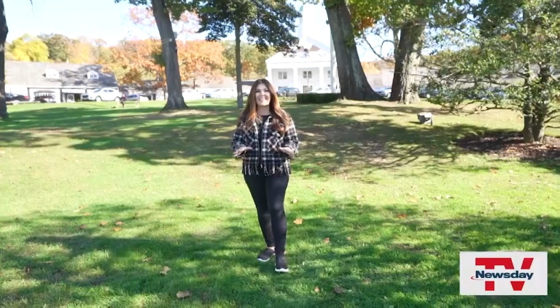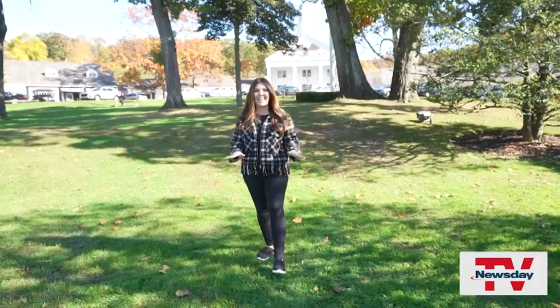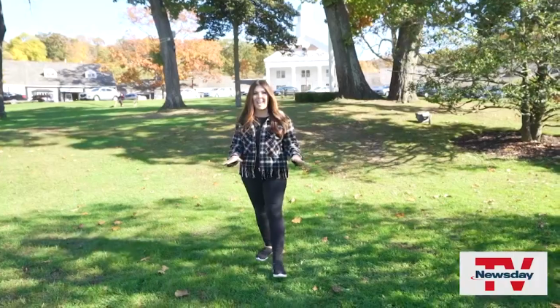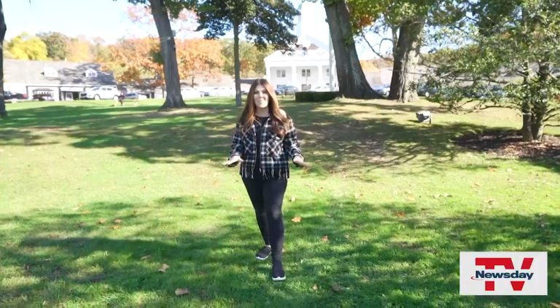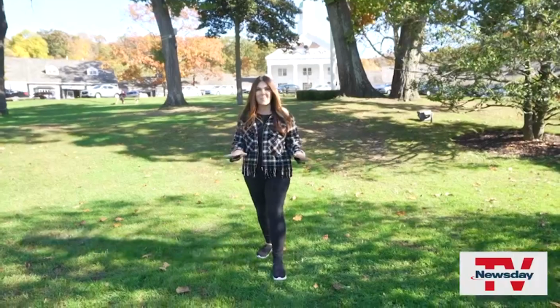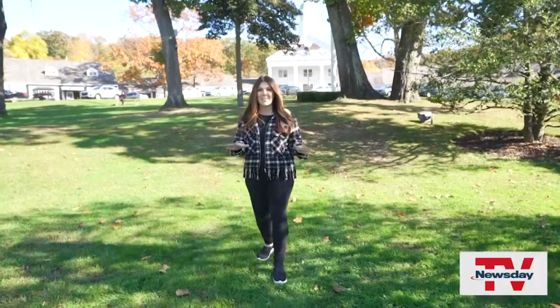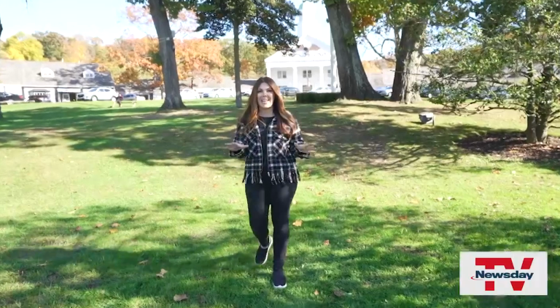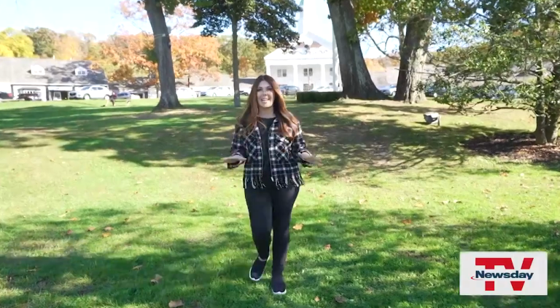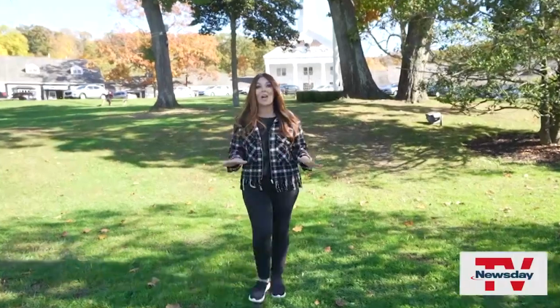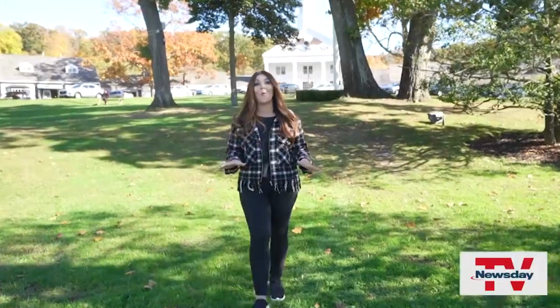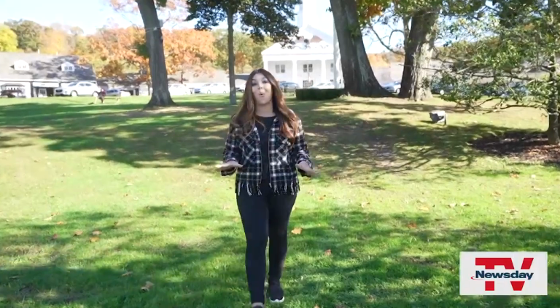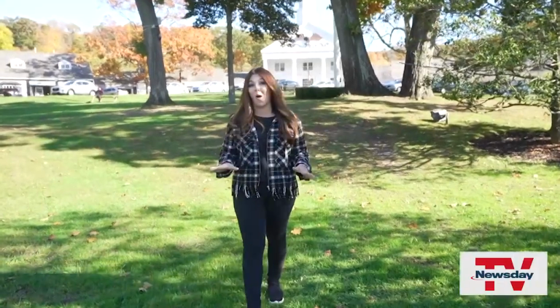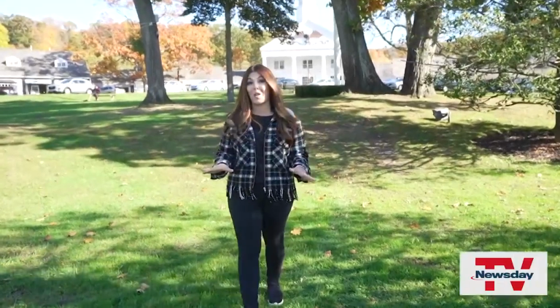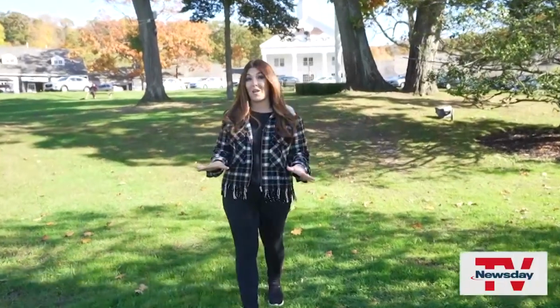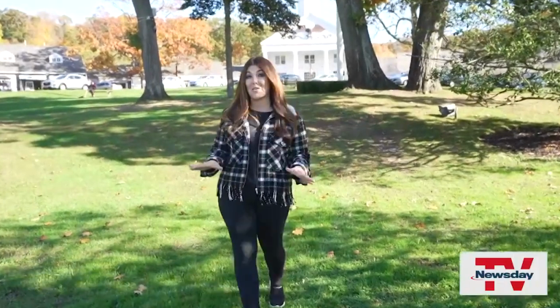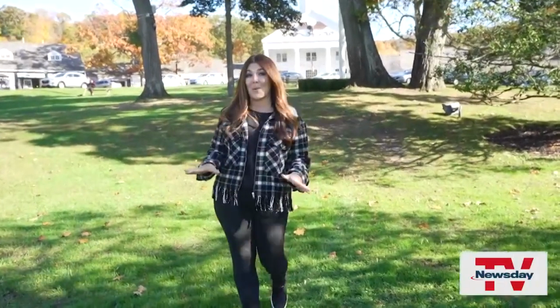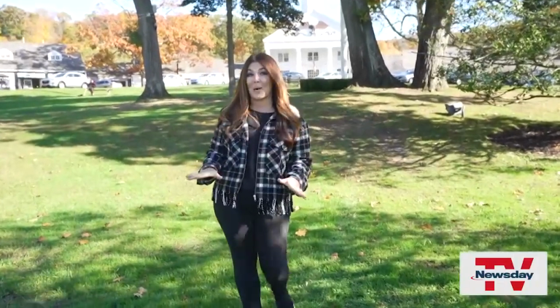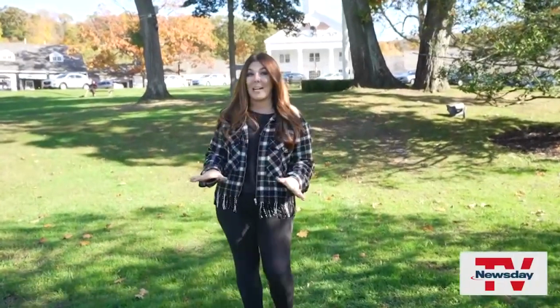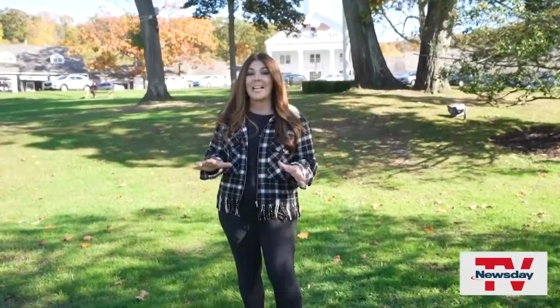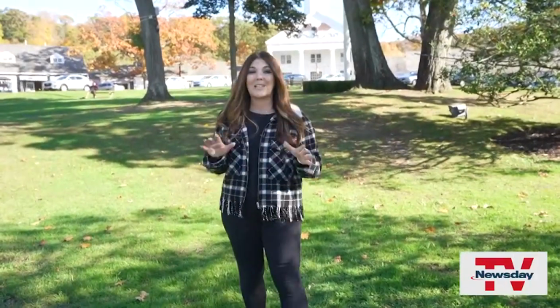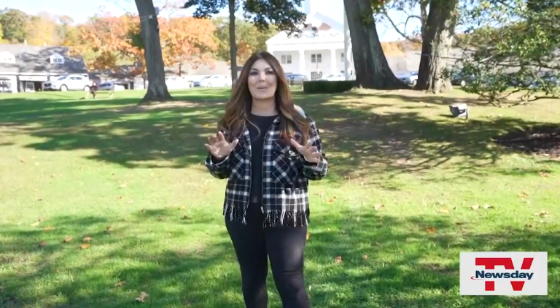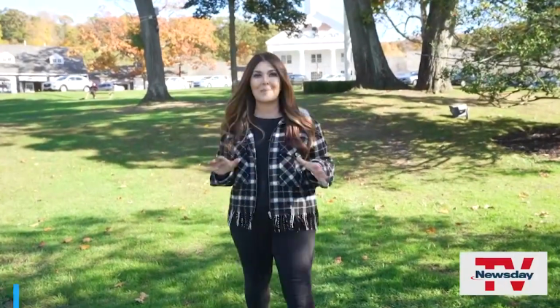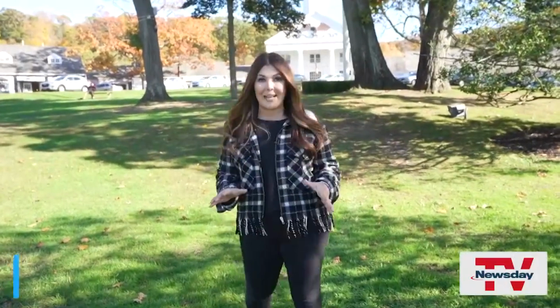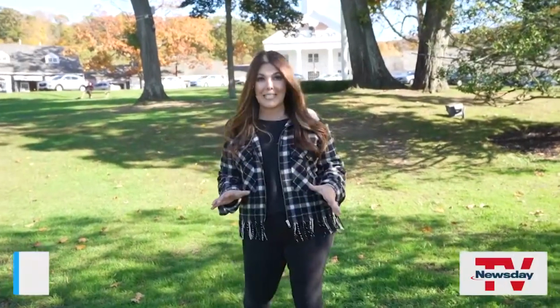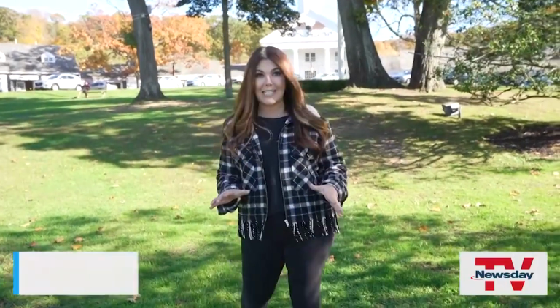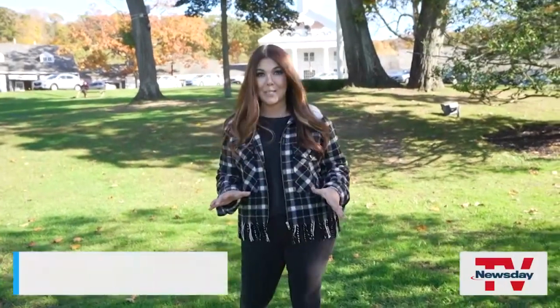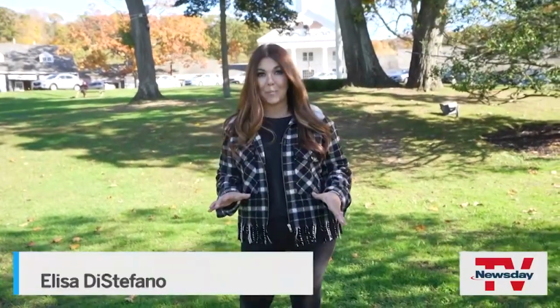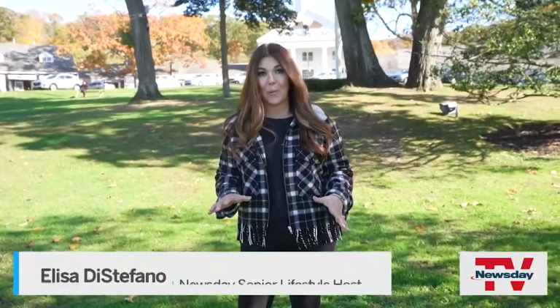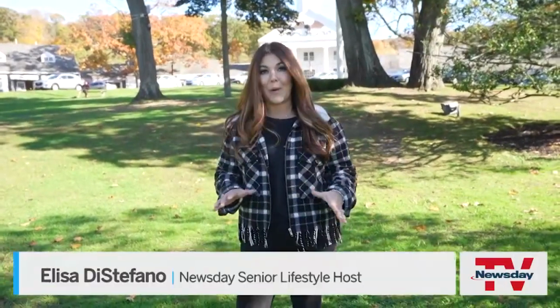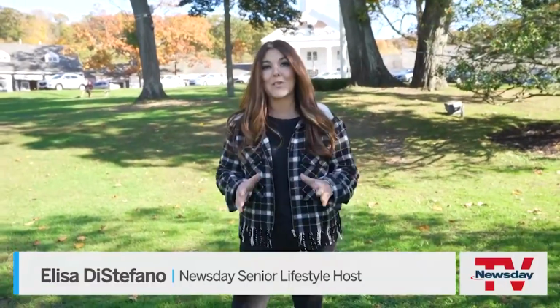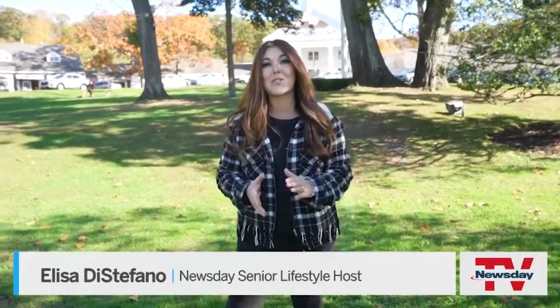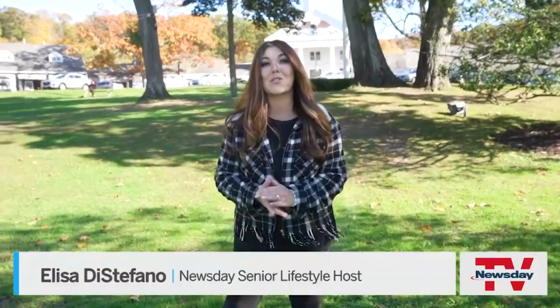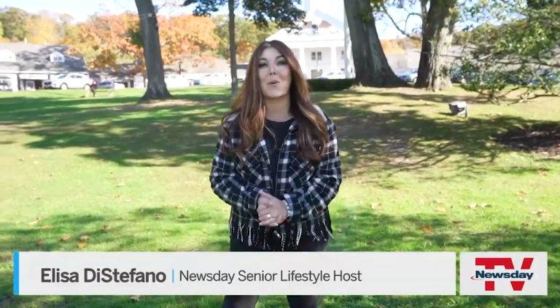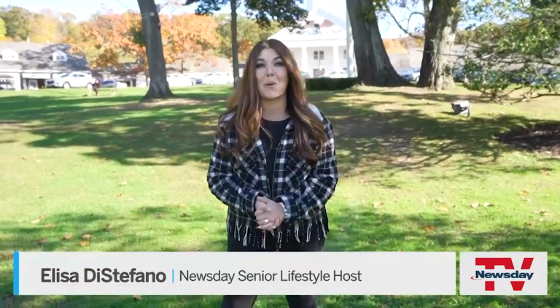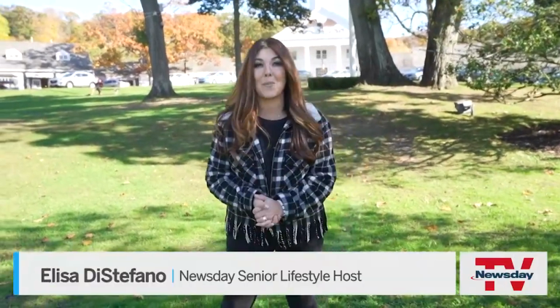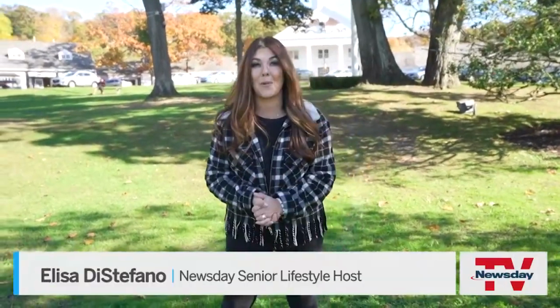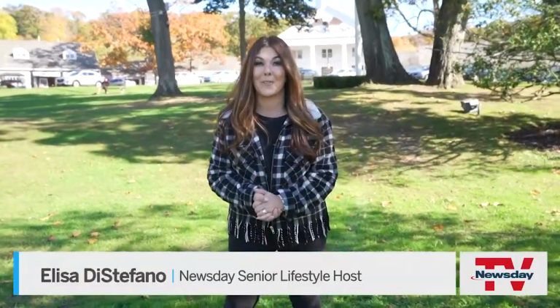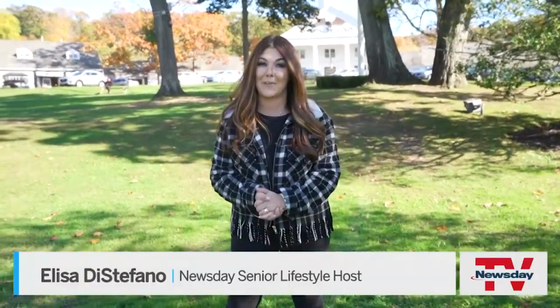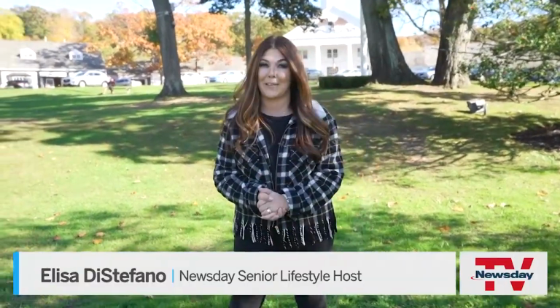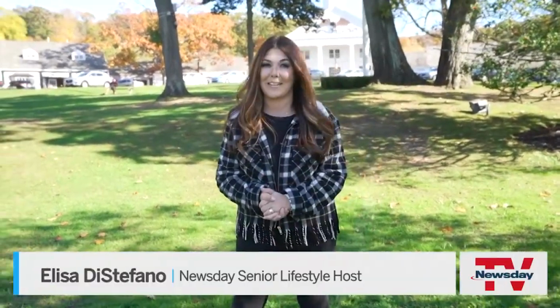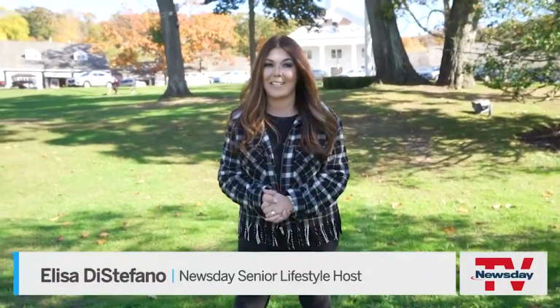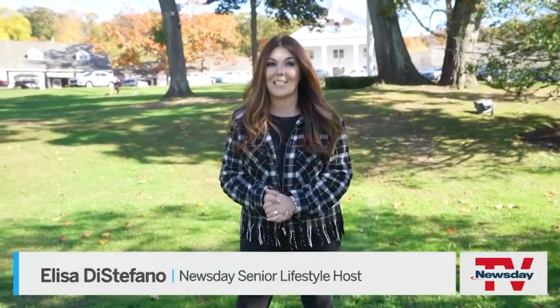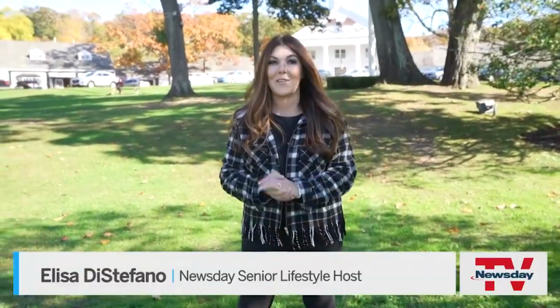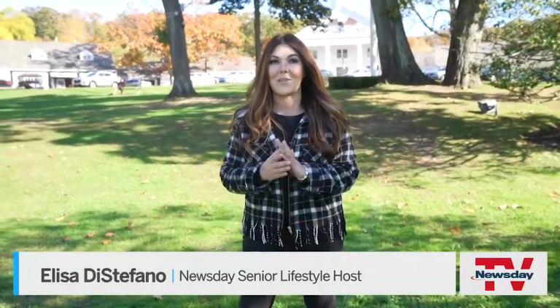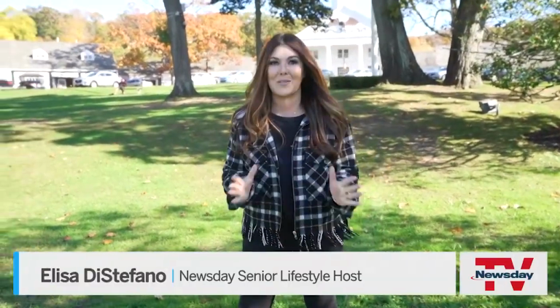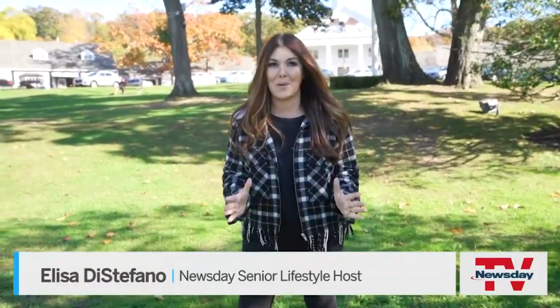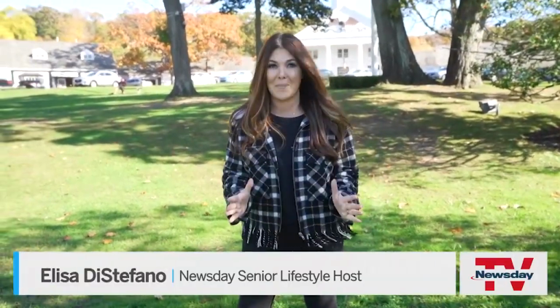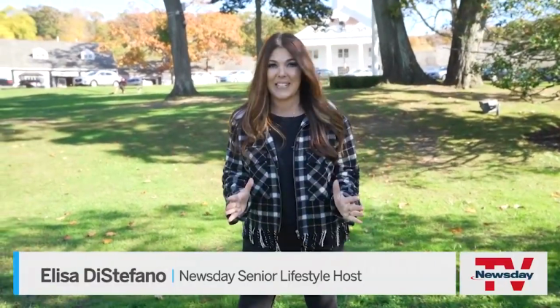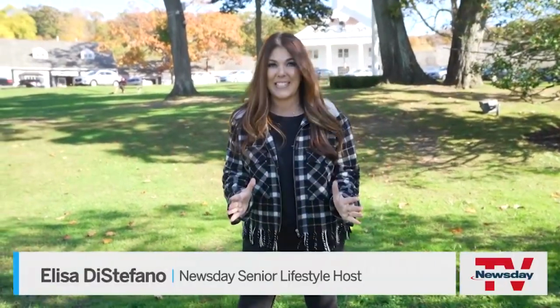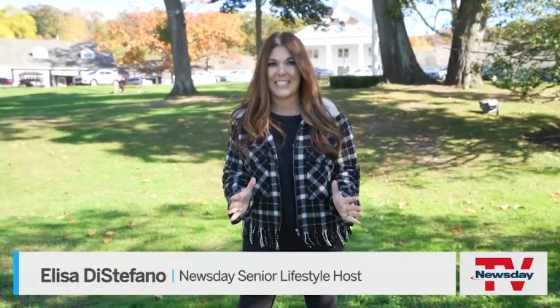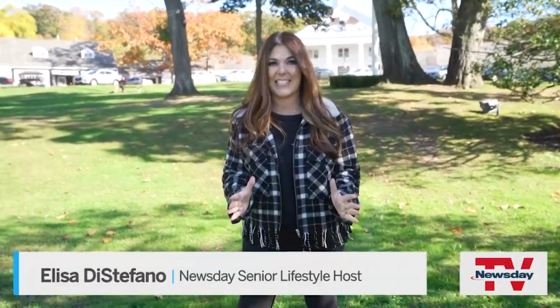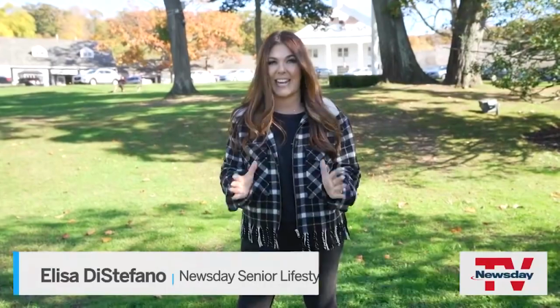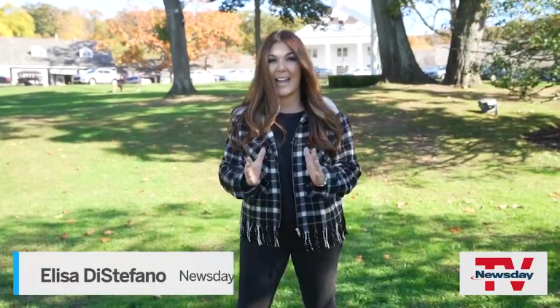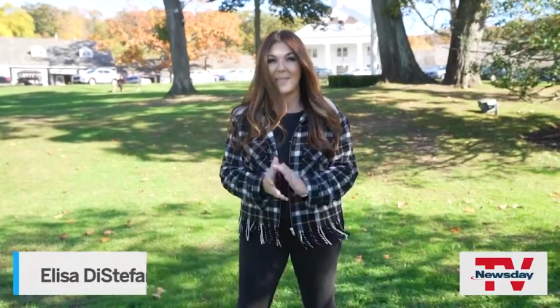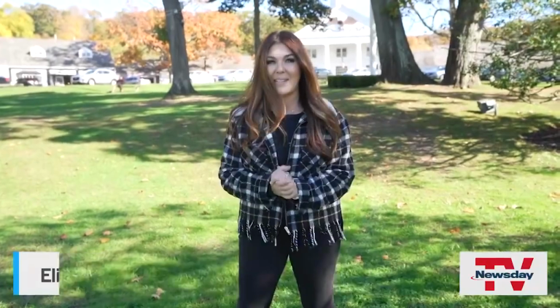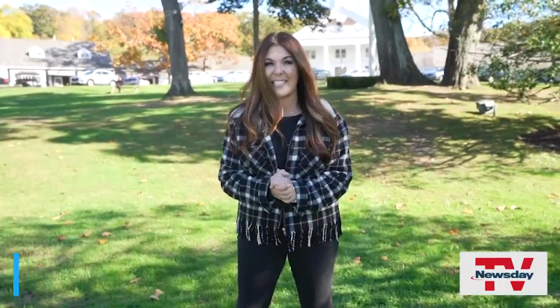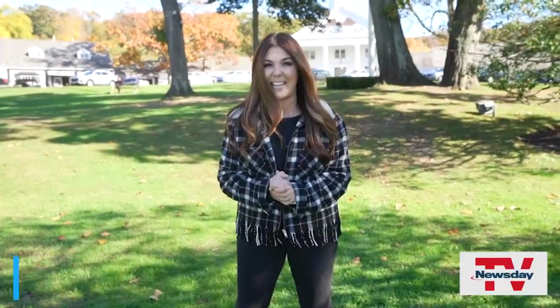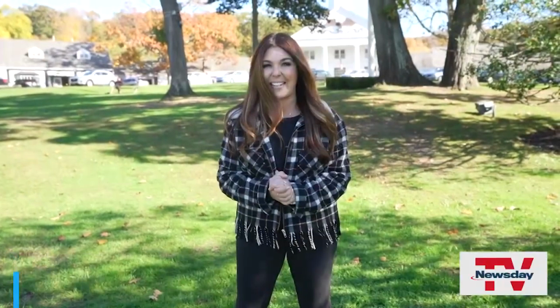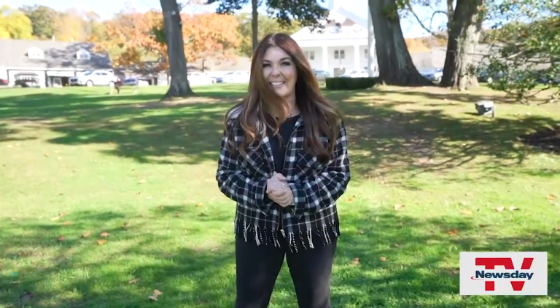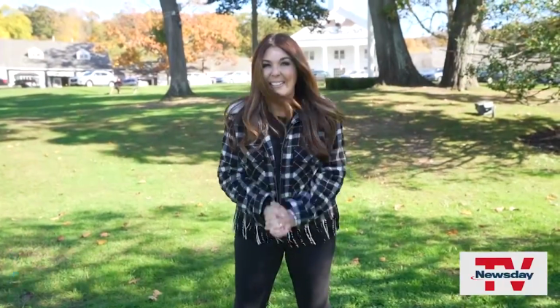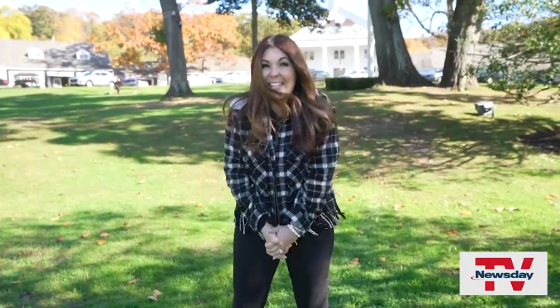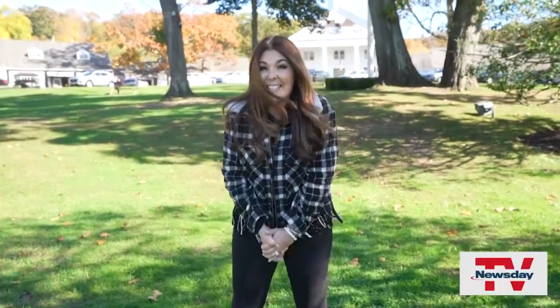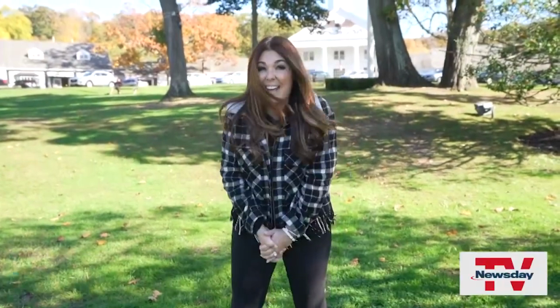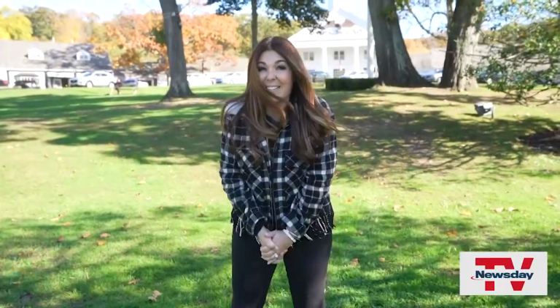Today we're taking a walking tour. So let's explore Stony Brook Village. There's so much to see. I'm excited. Let's go!